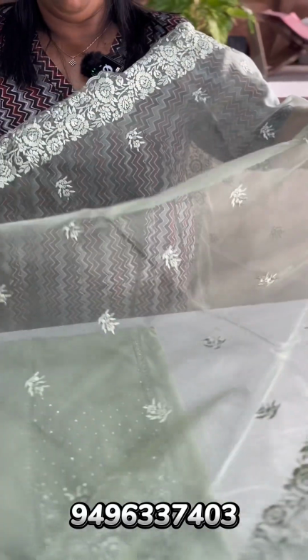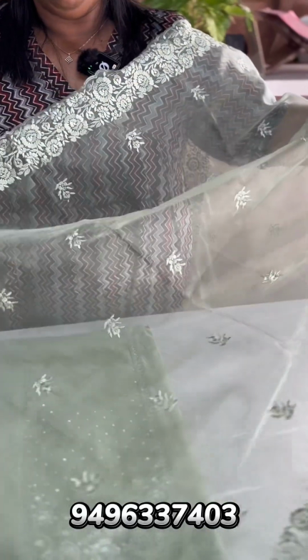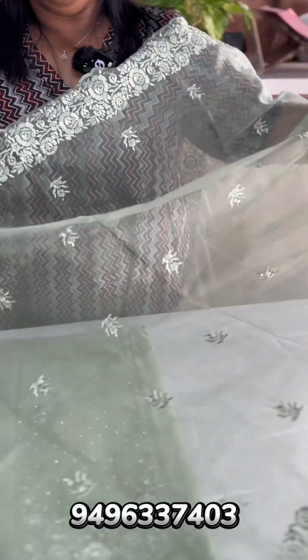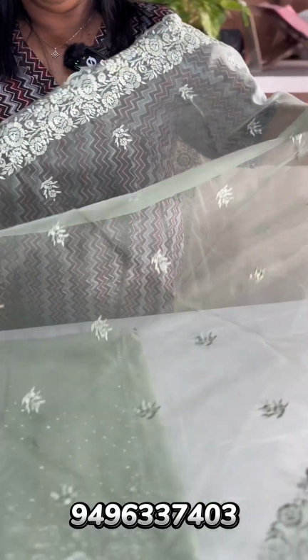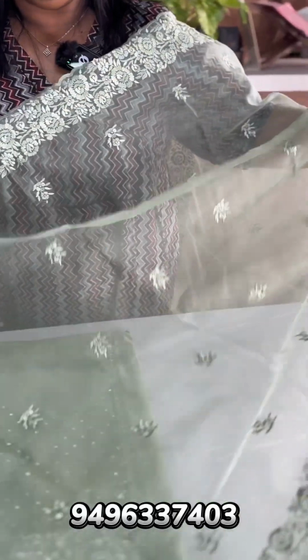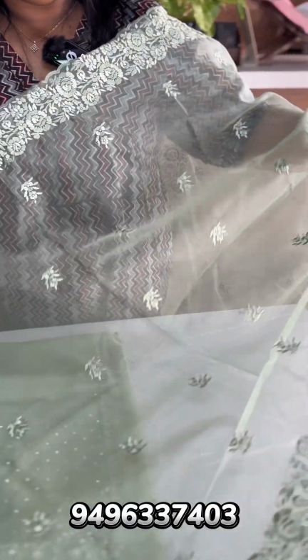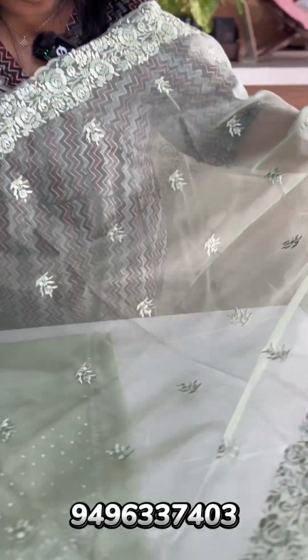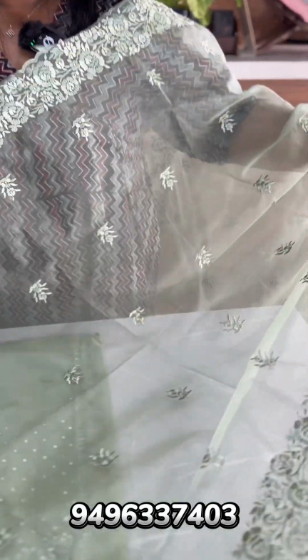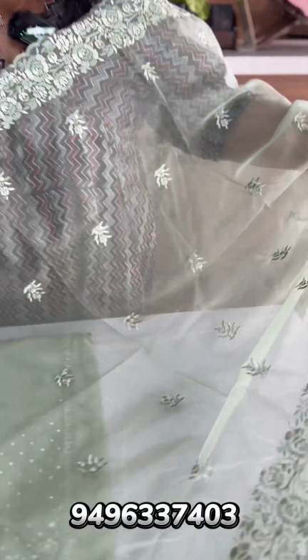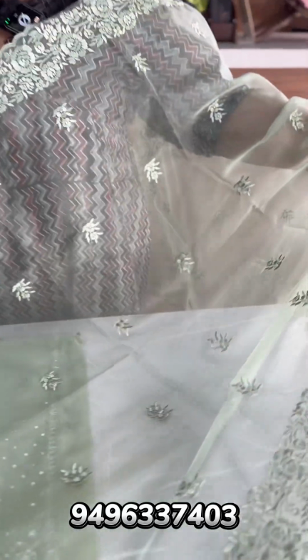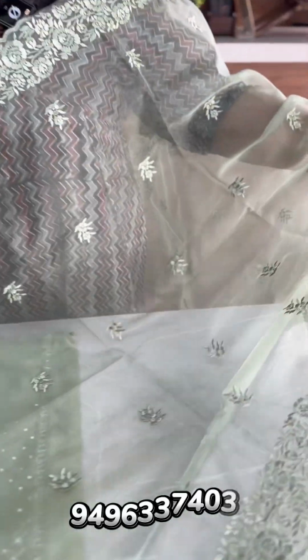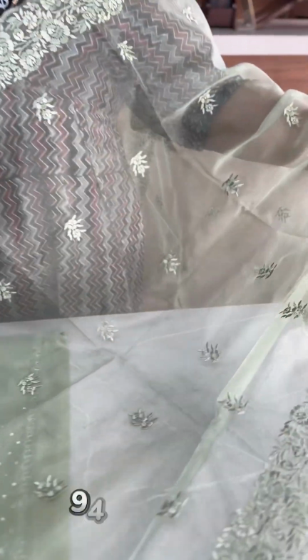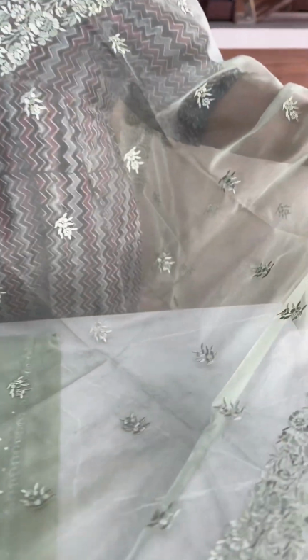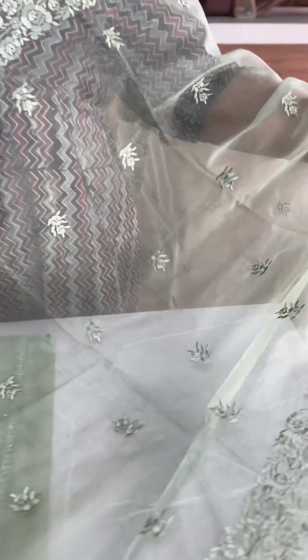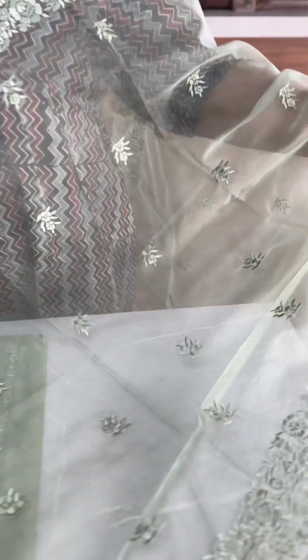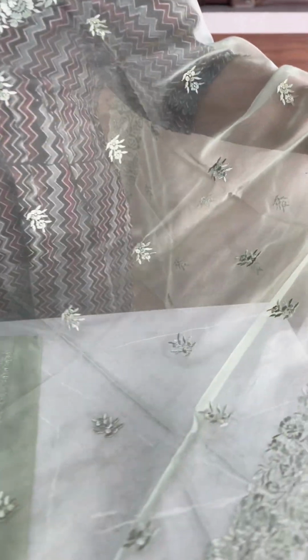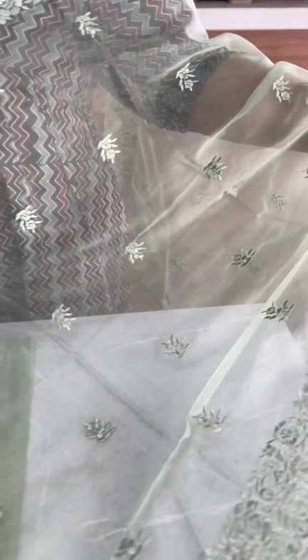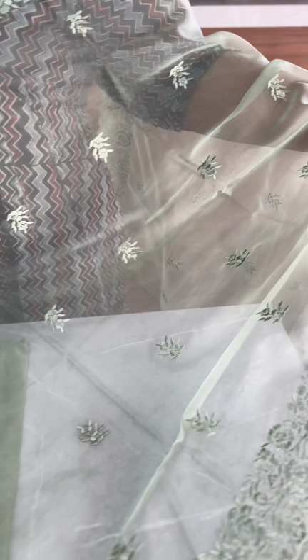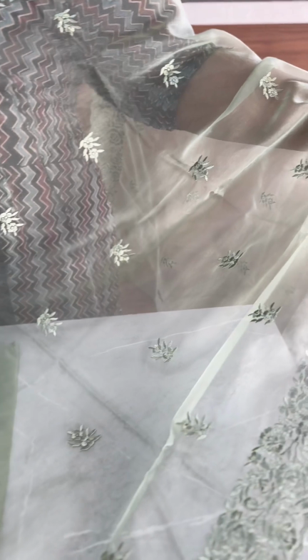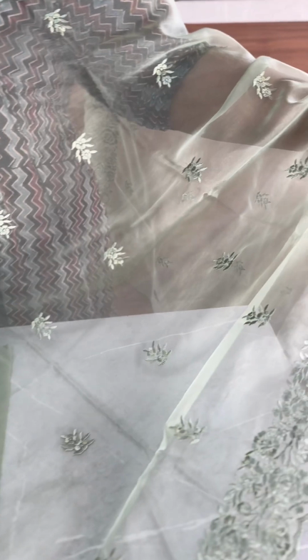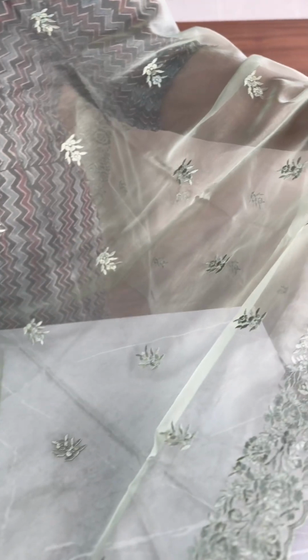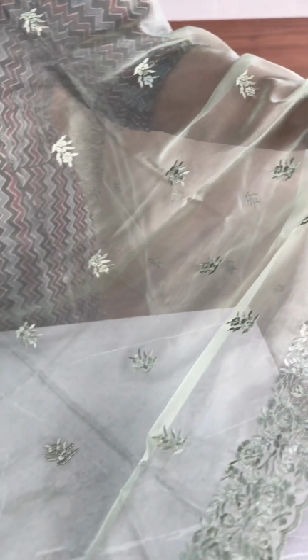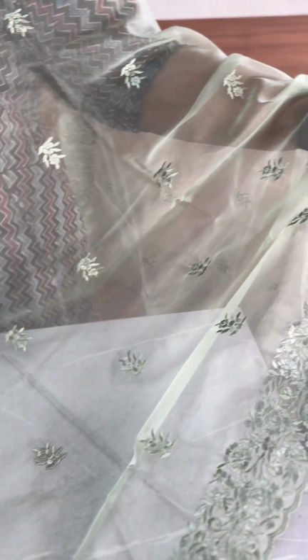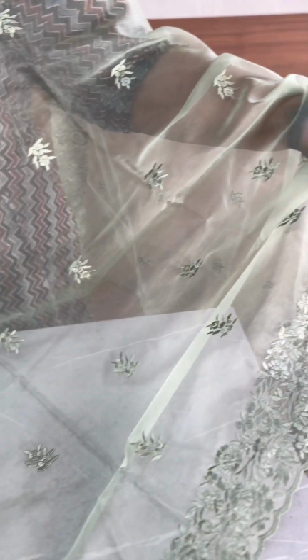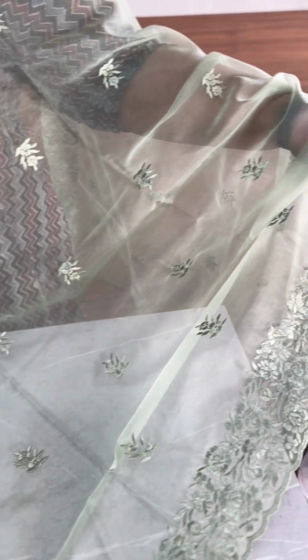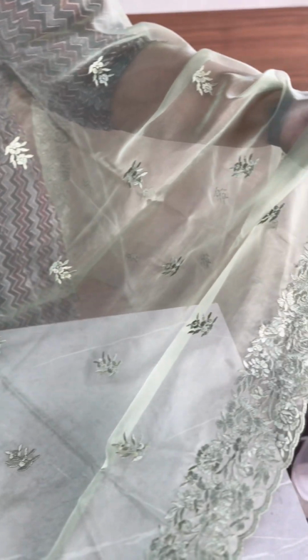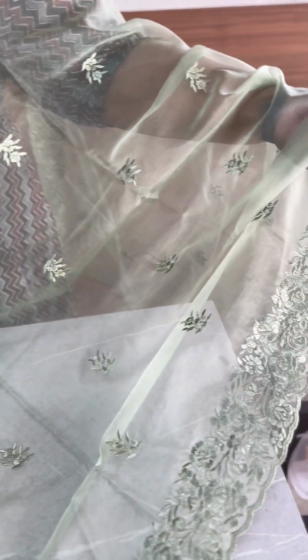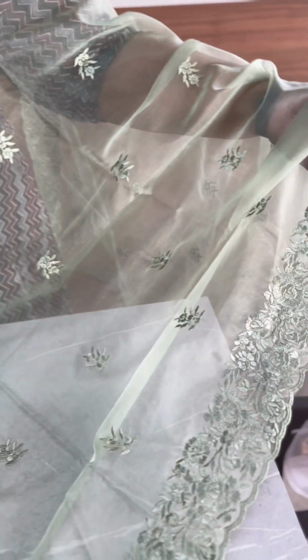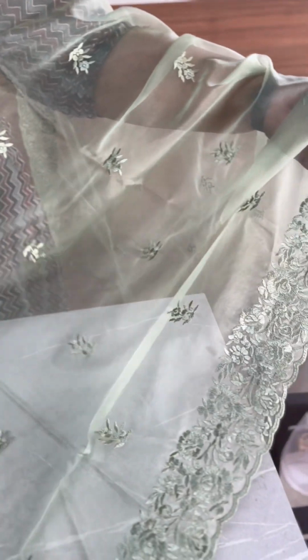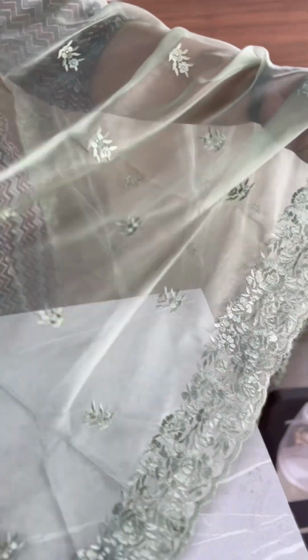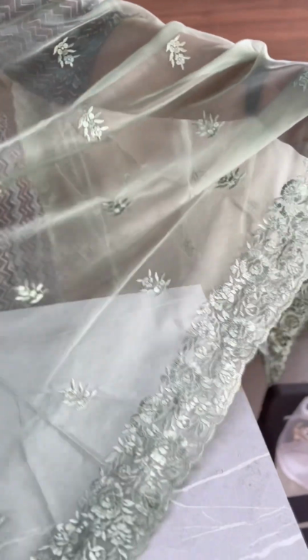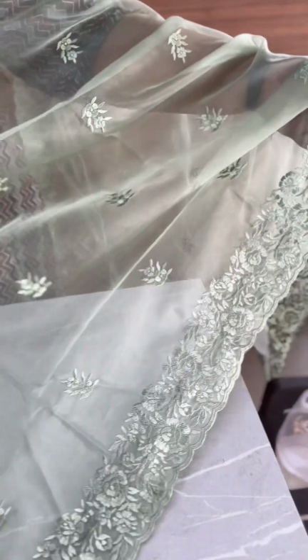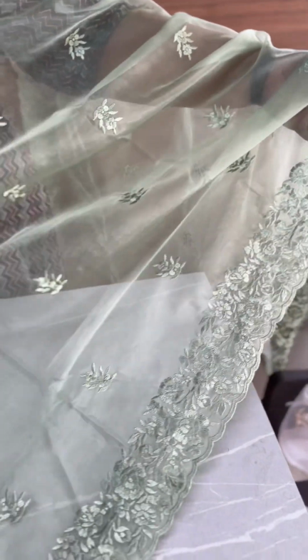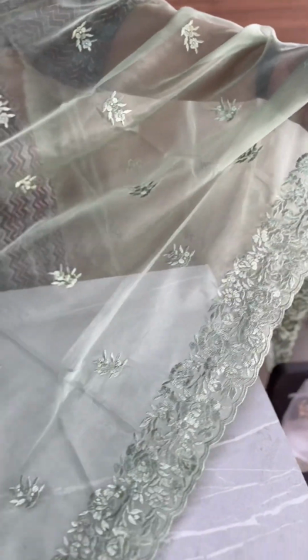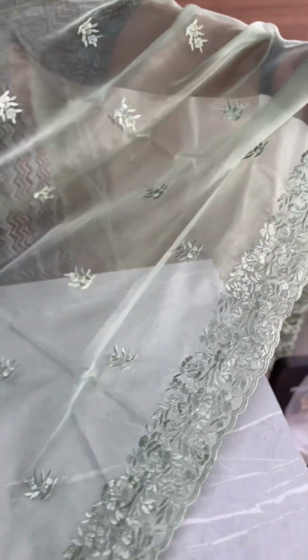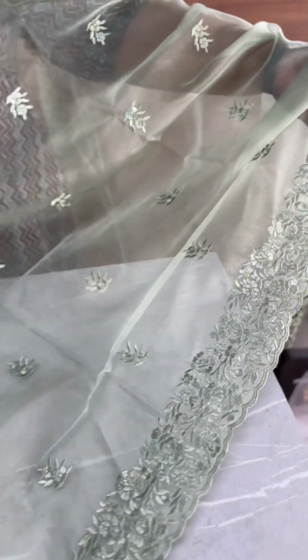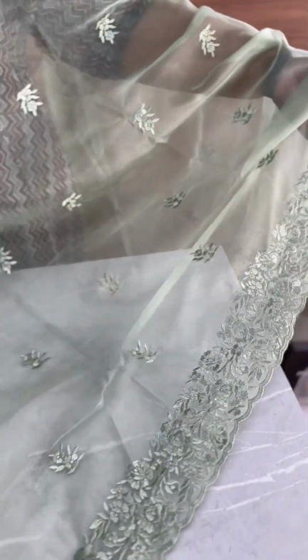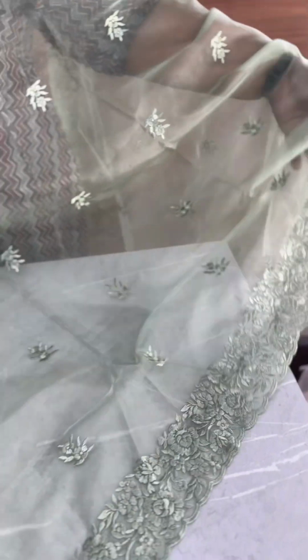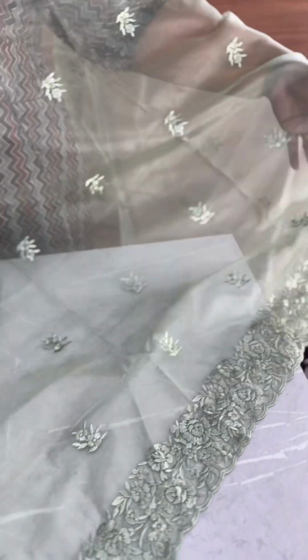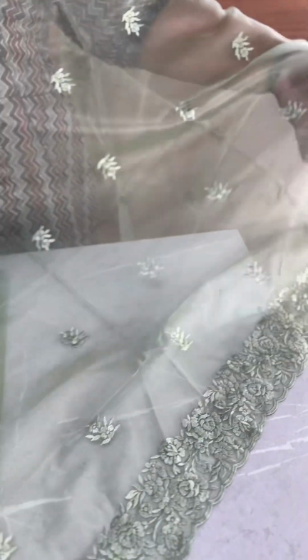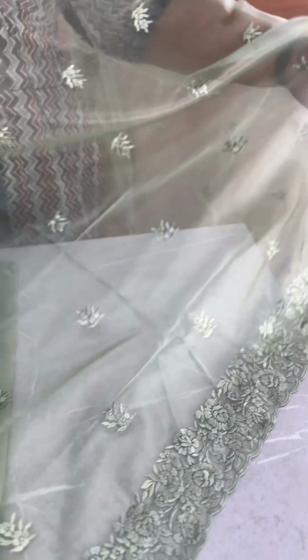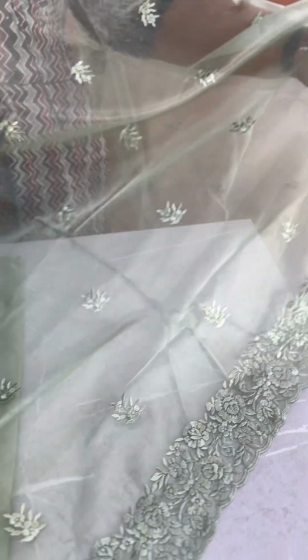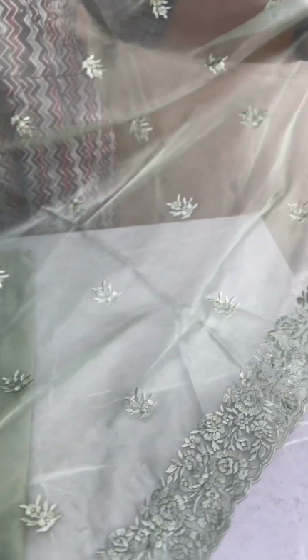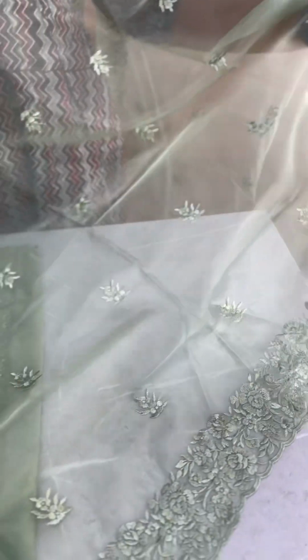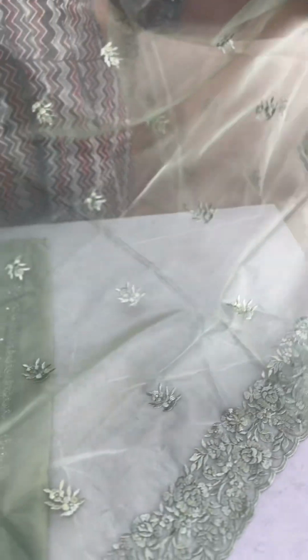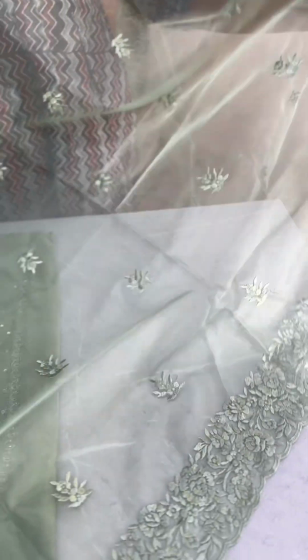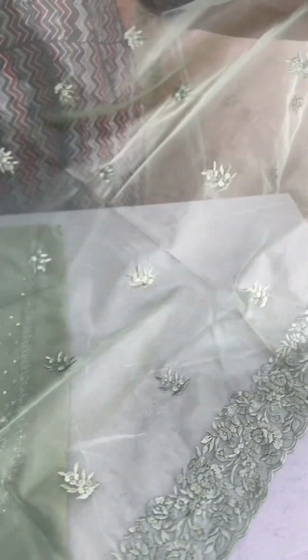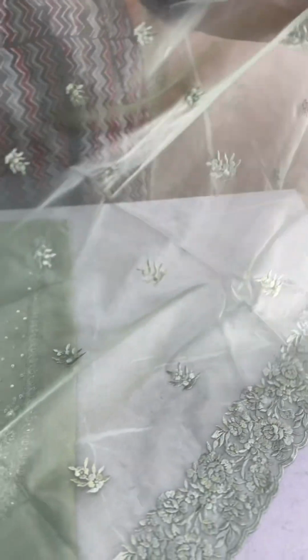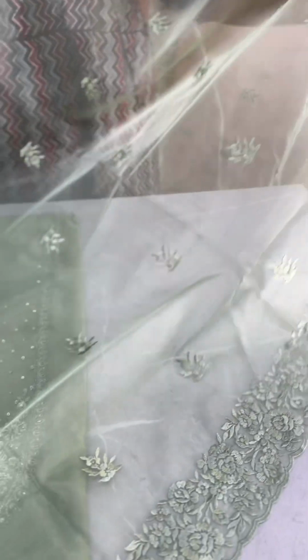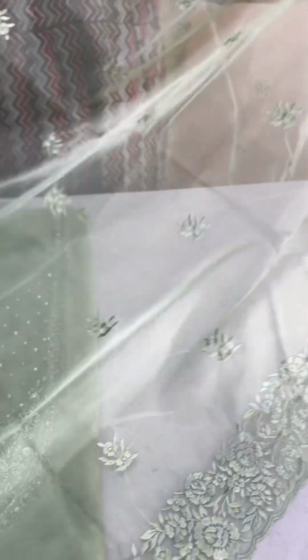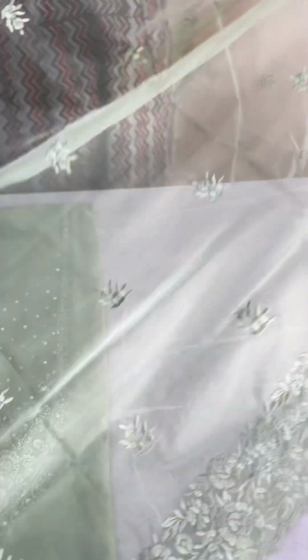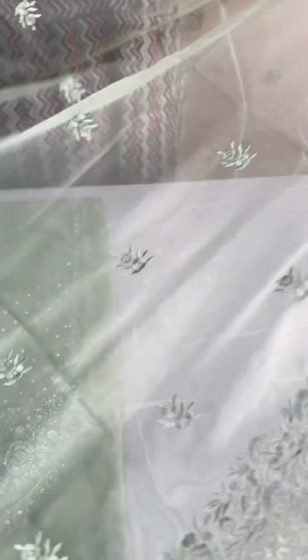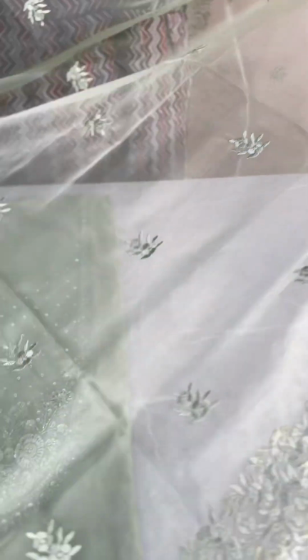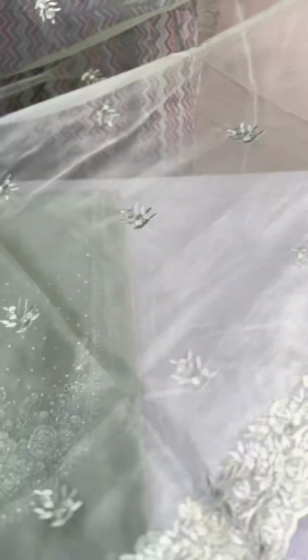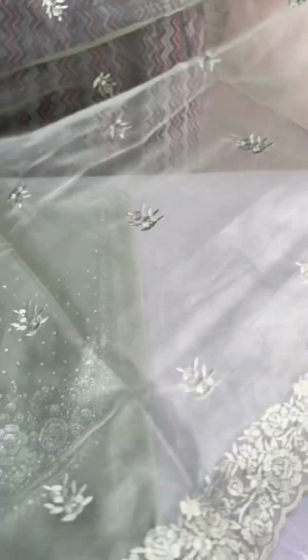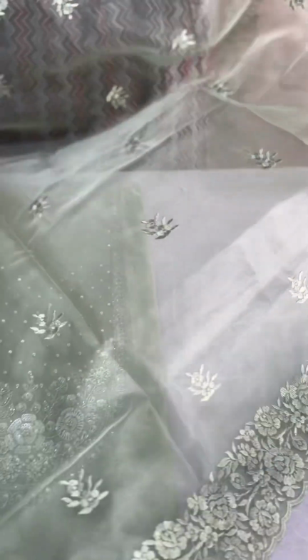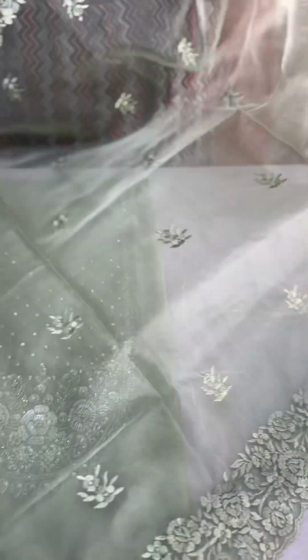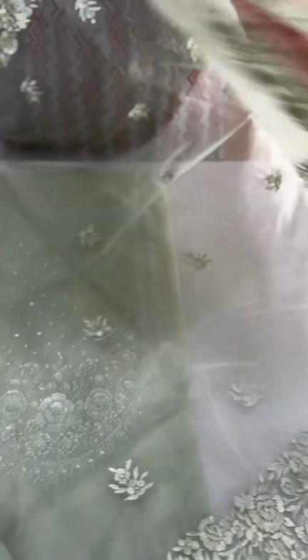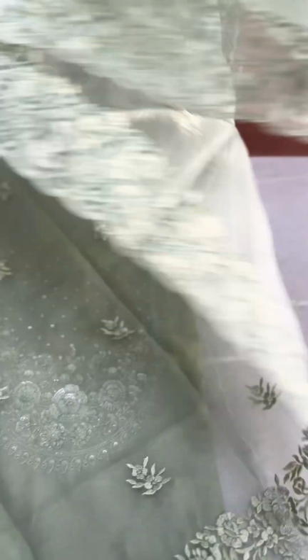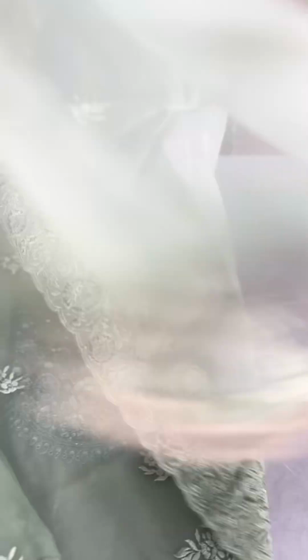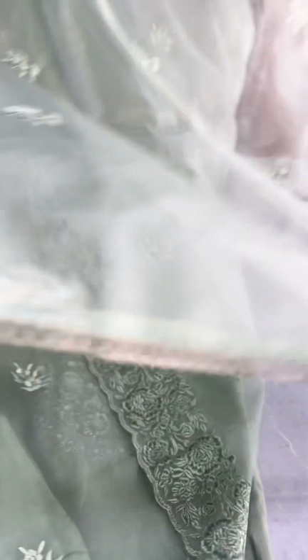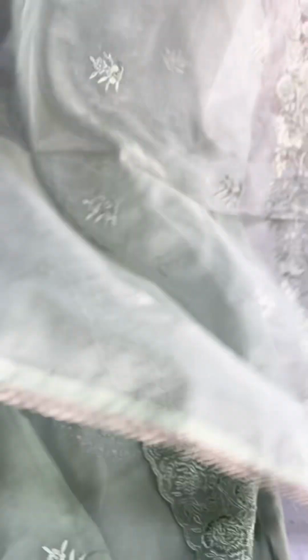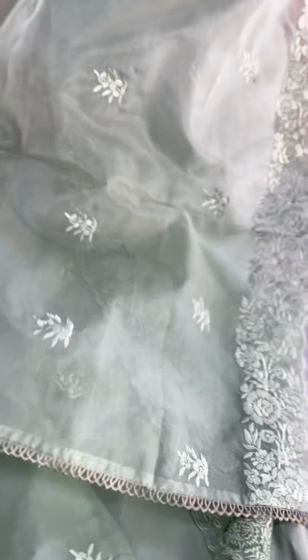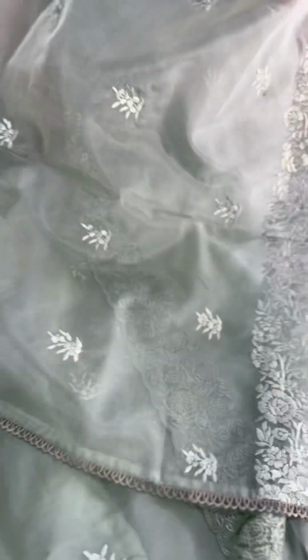It features embroidered work and a crochet lace detail.